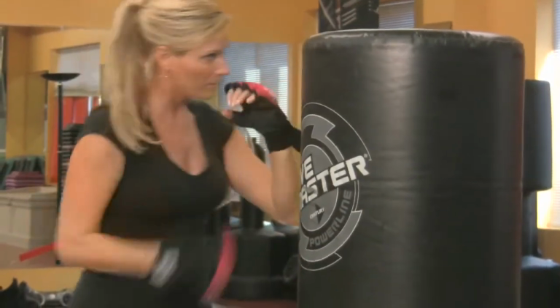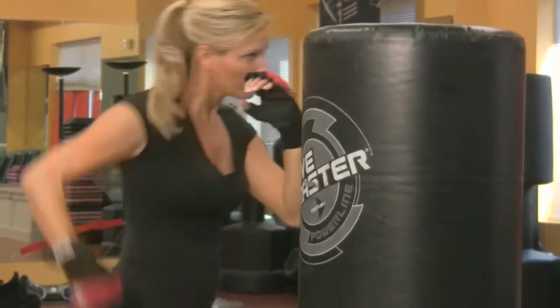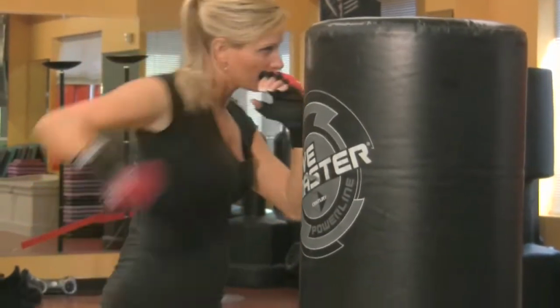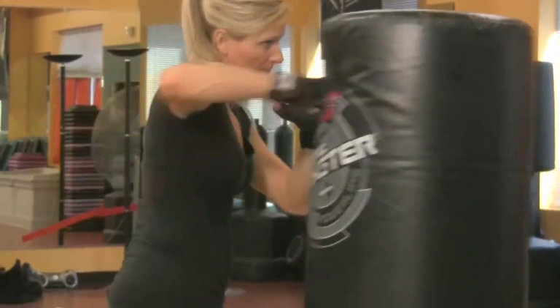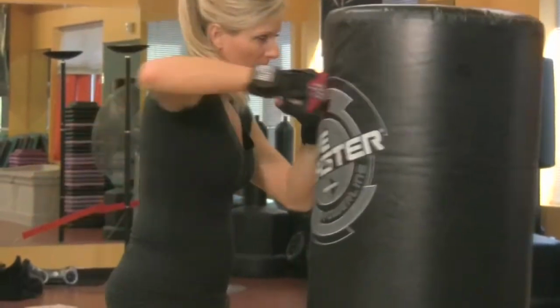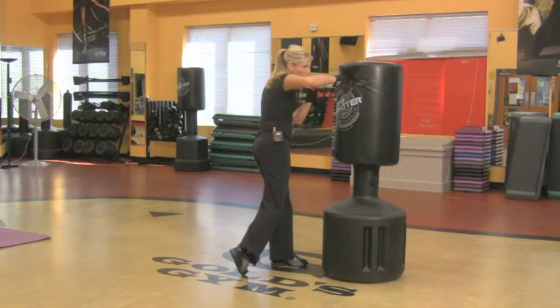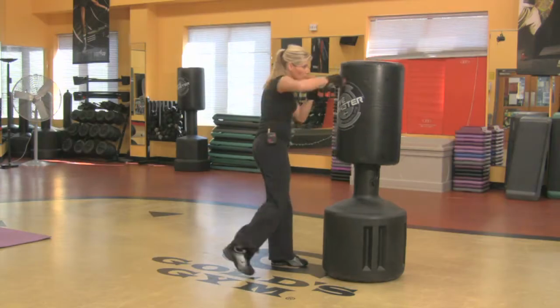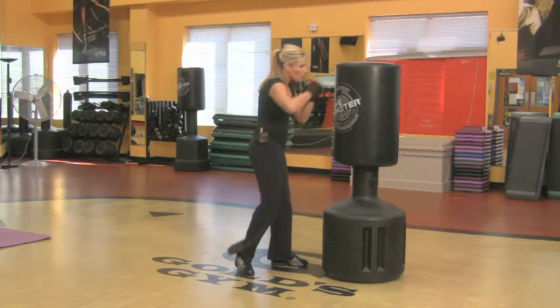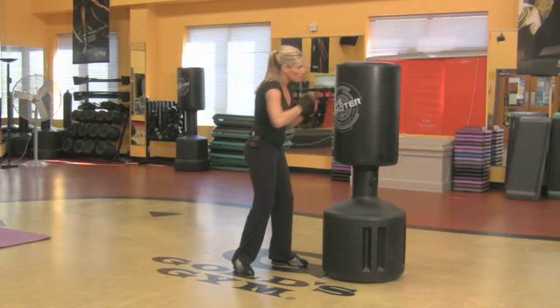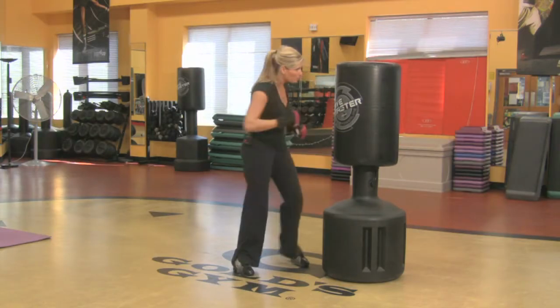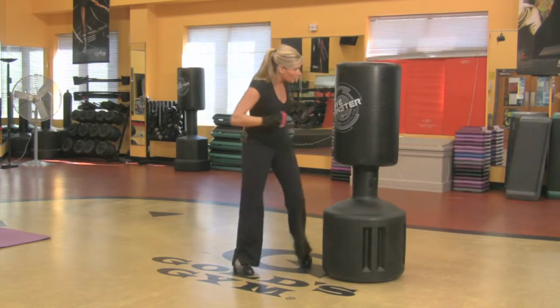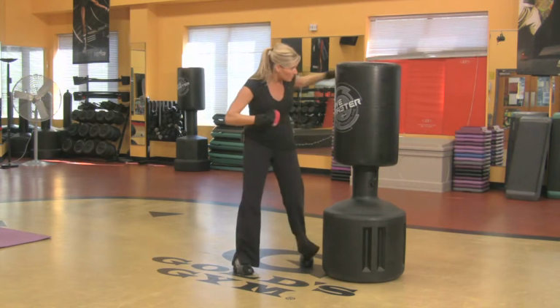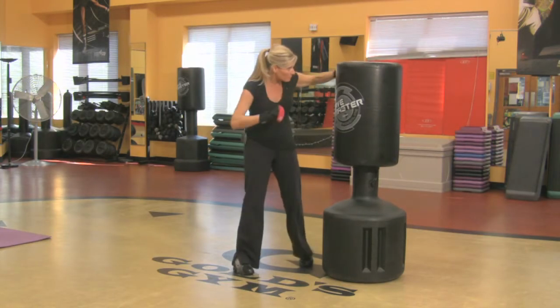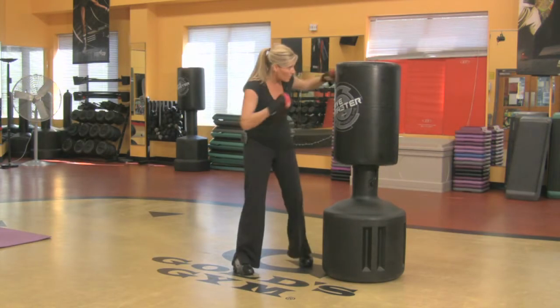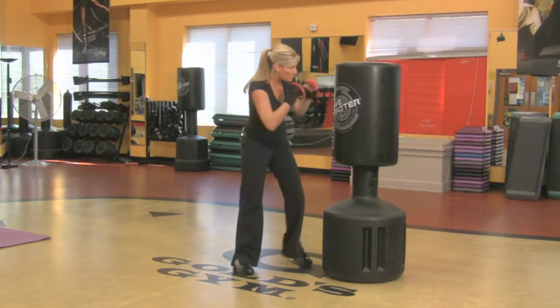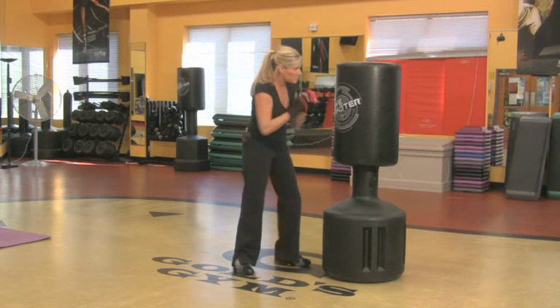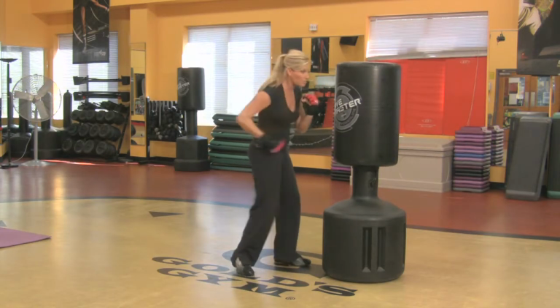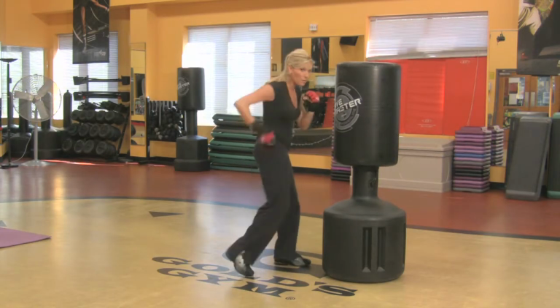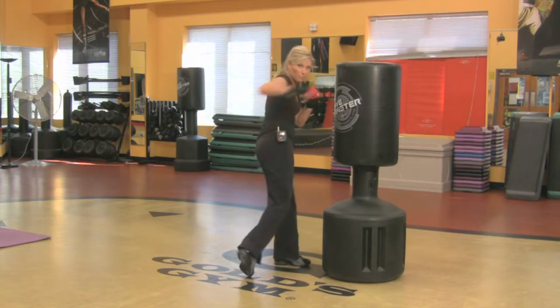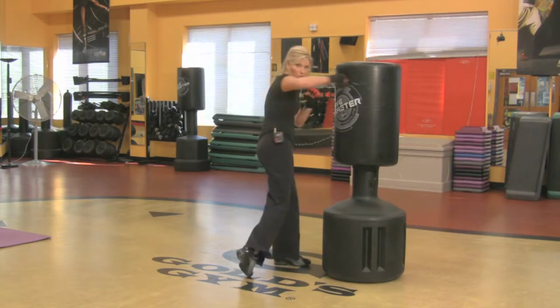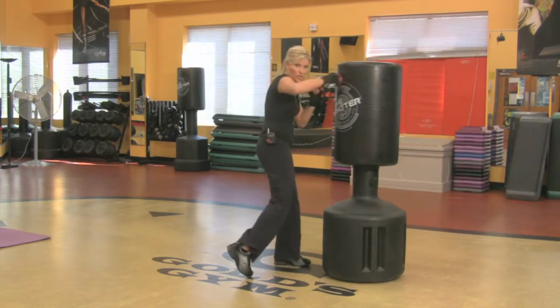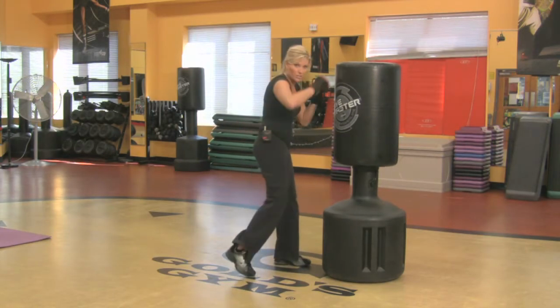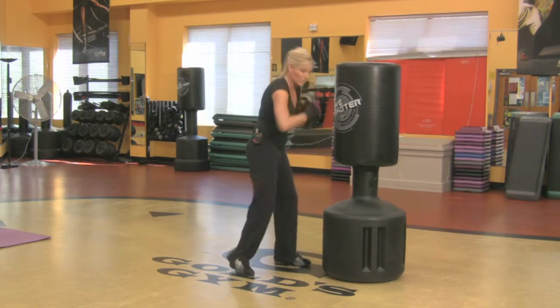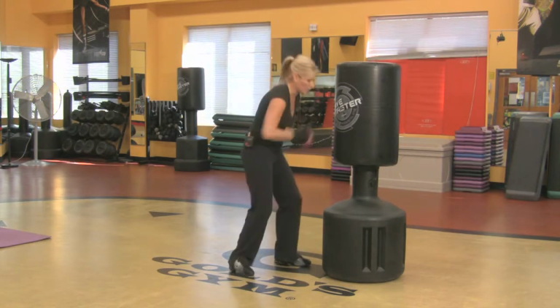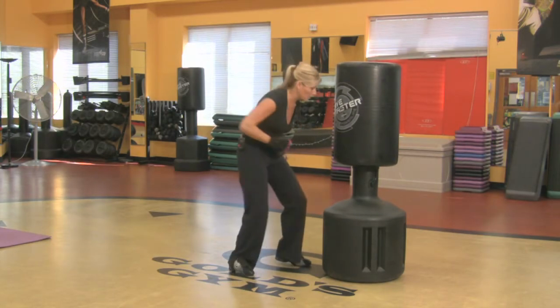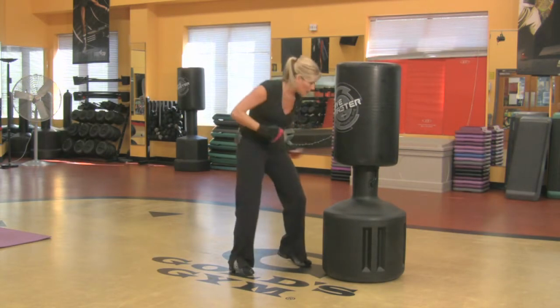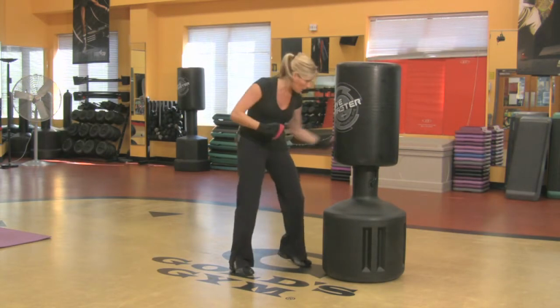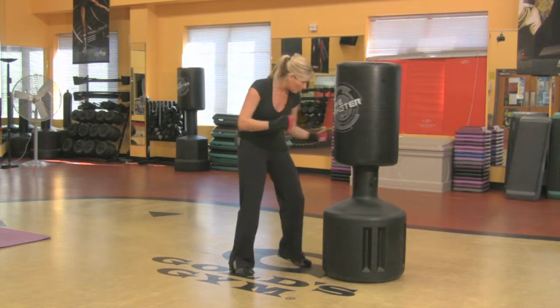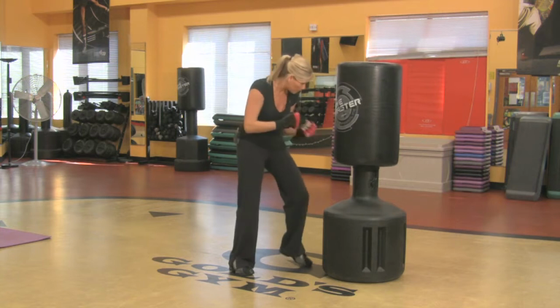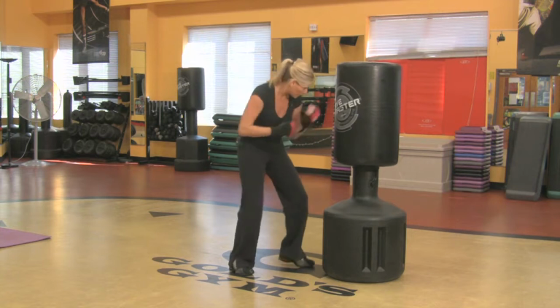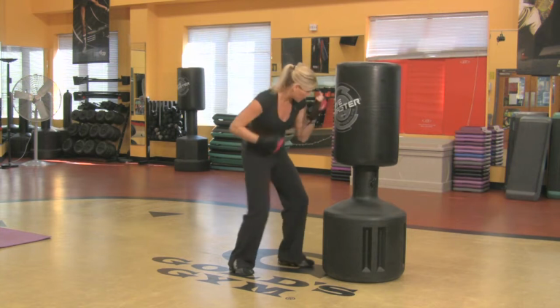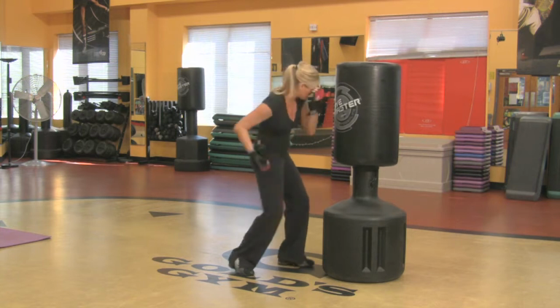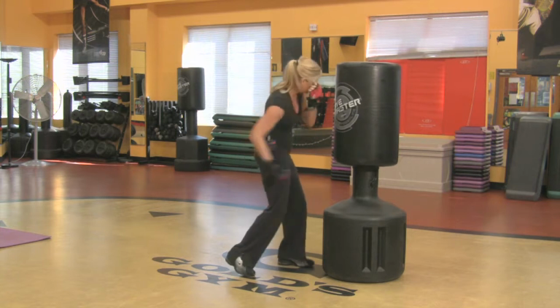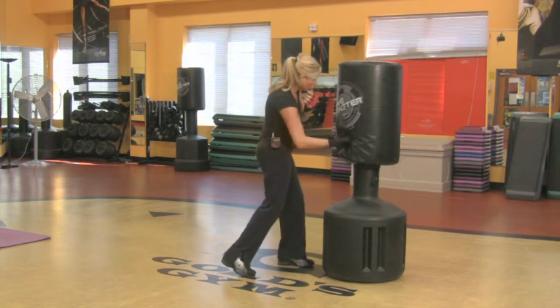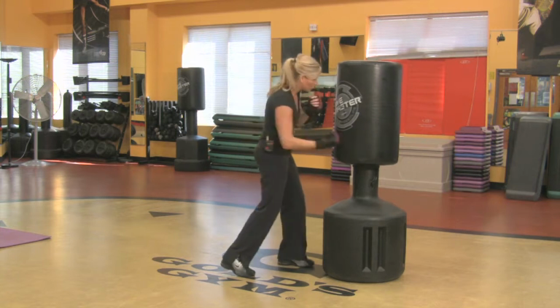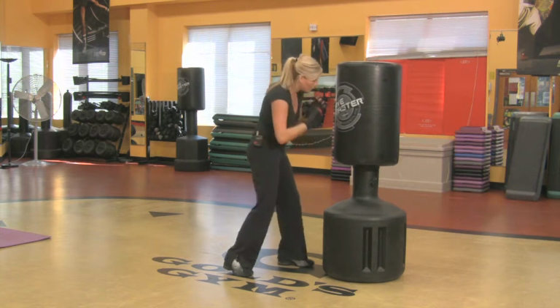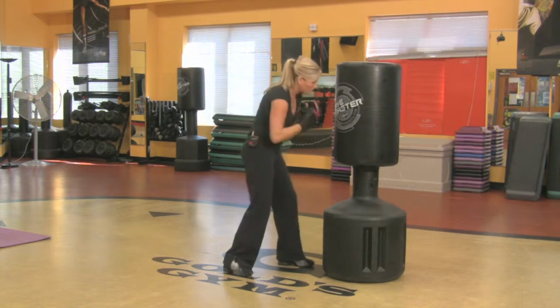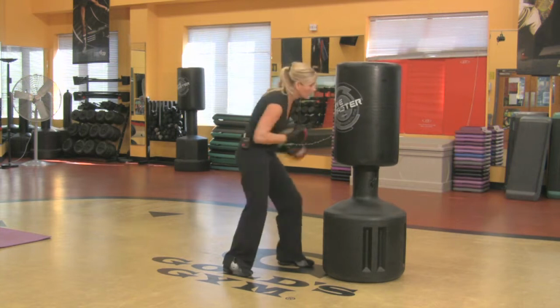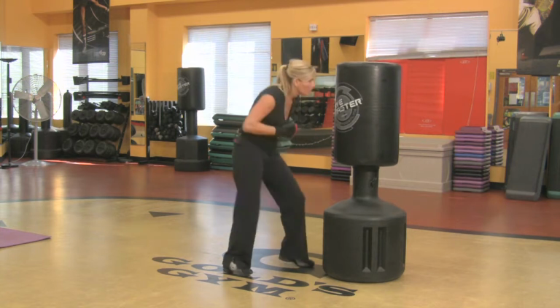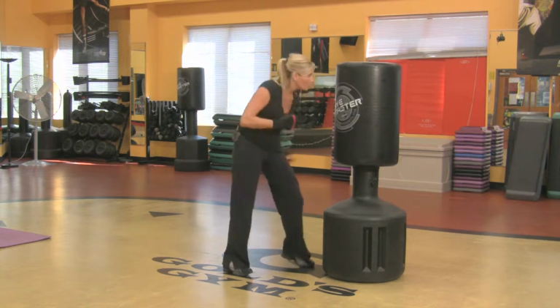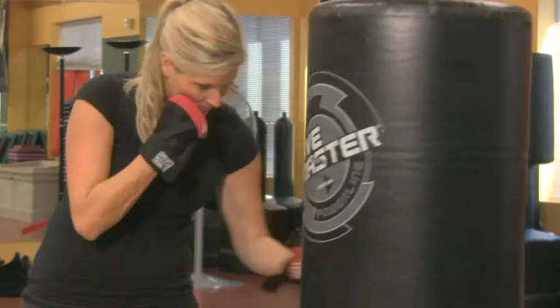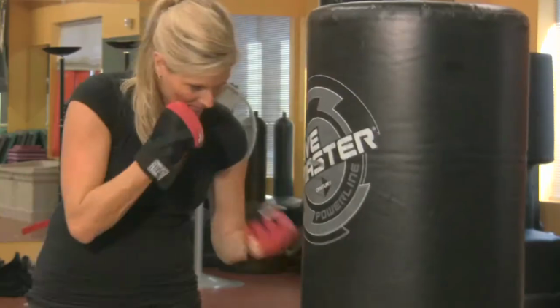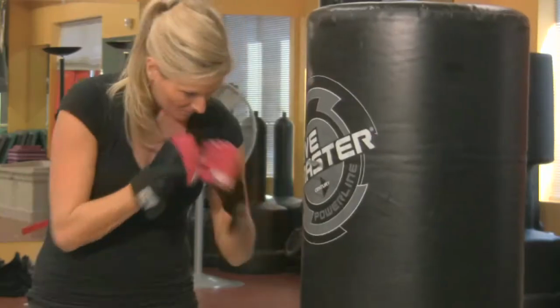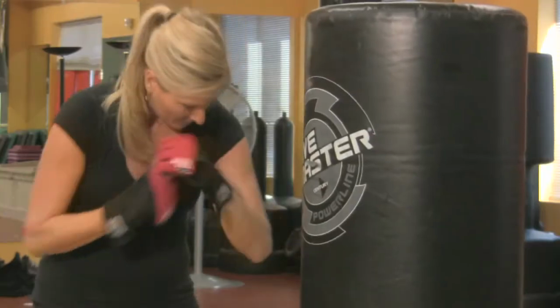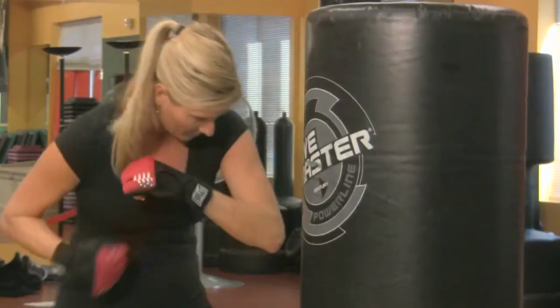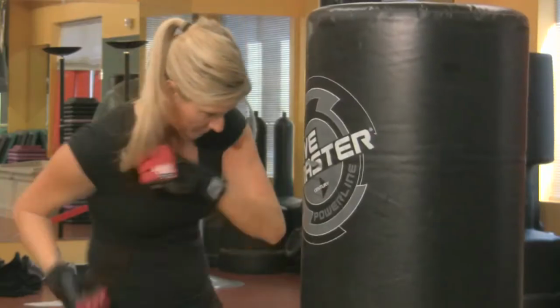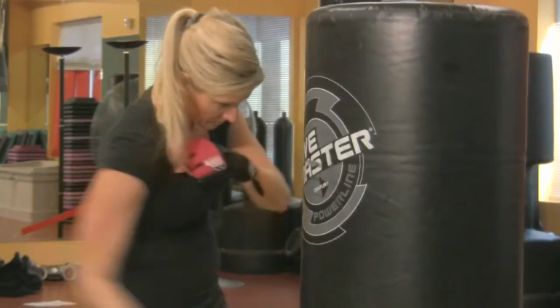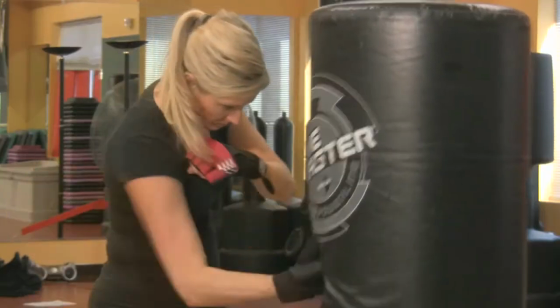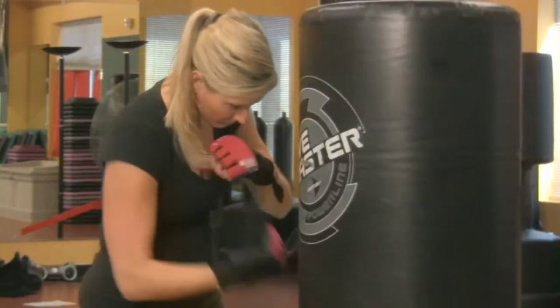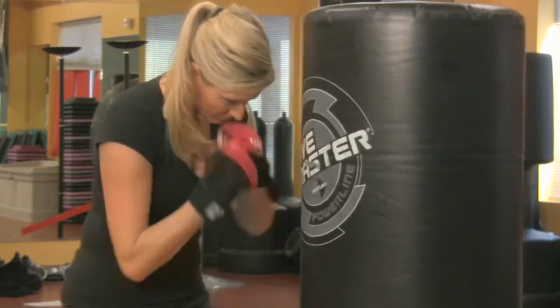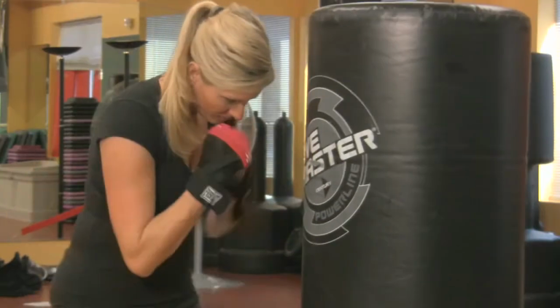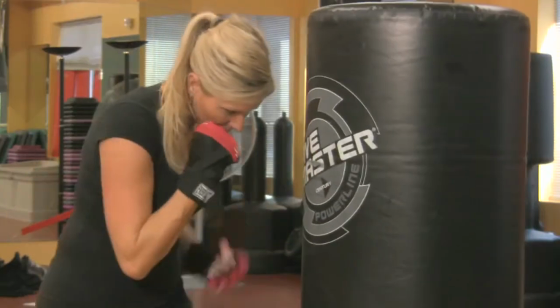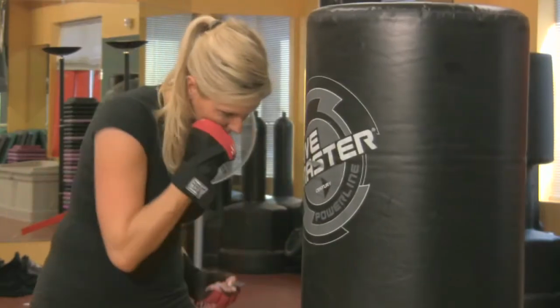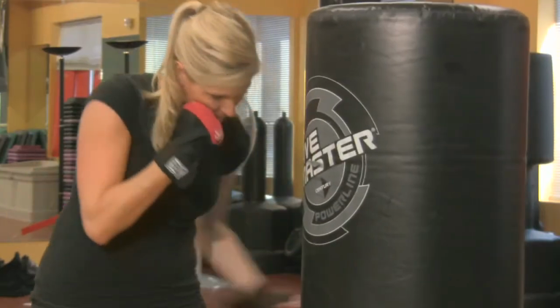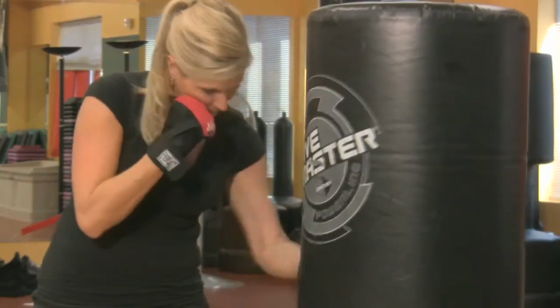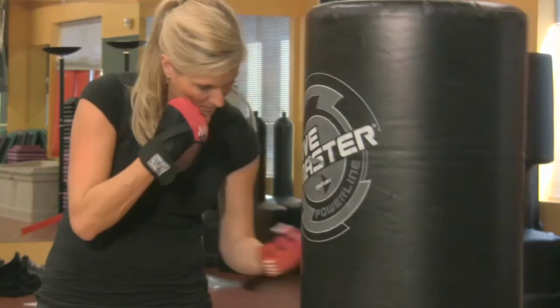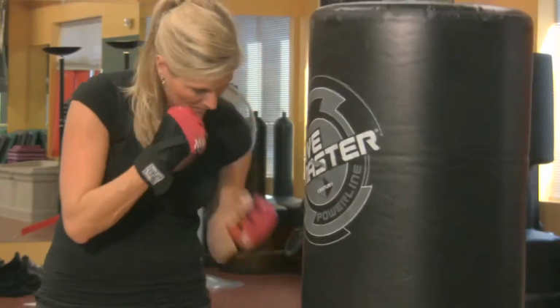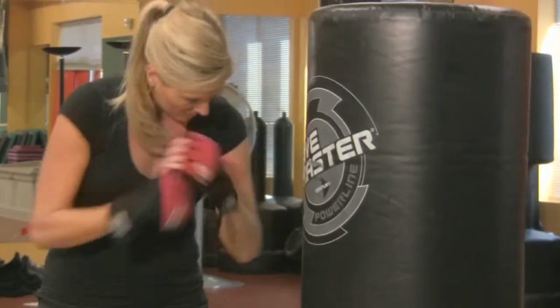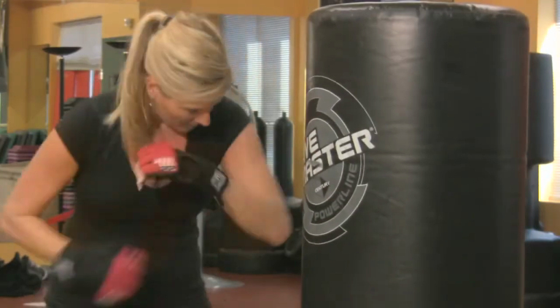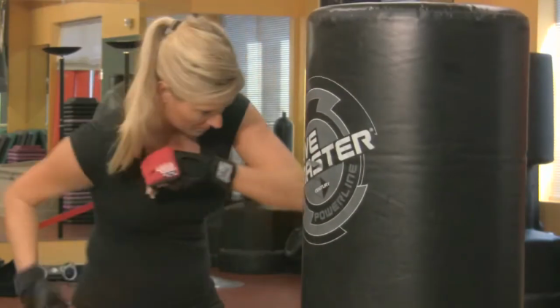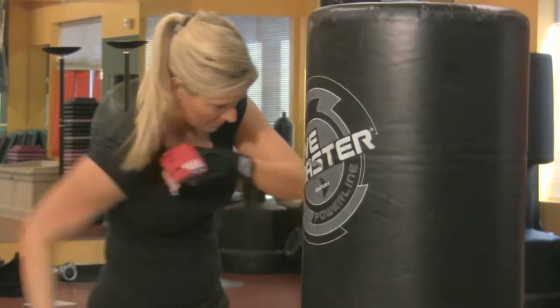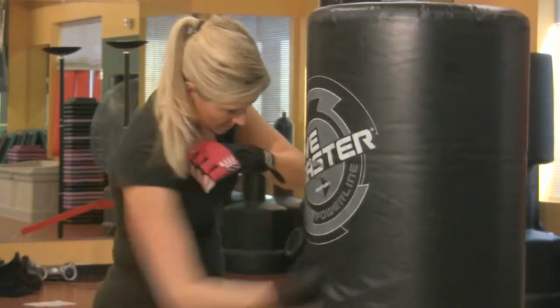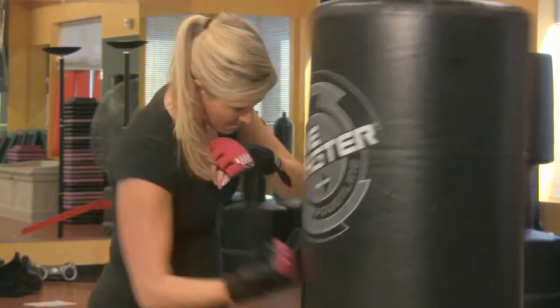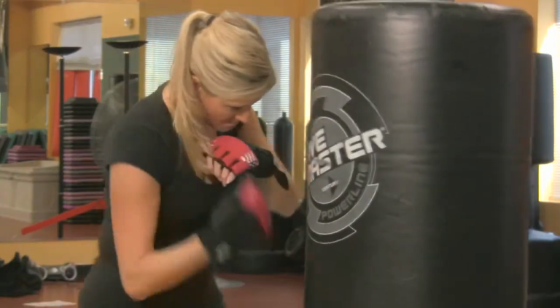Then you start putting maybe some uppercuts in. Uppercut. So then you've got a combo there, don't you?